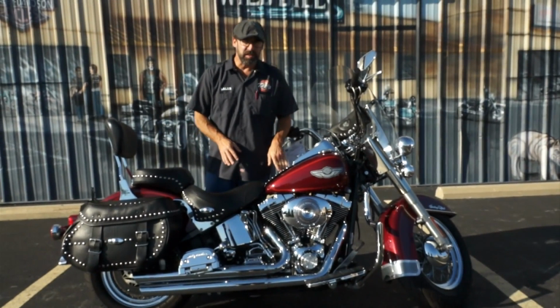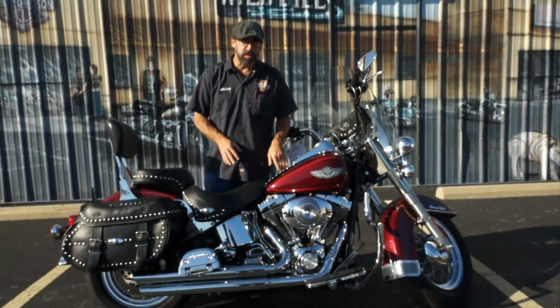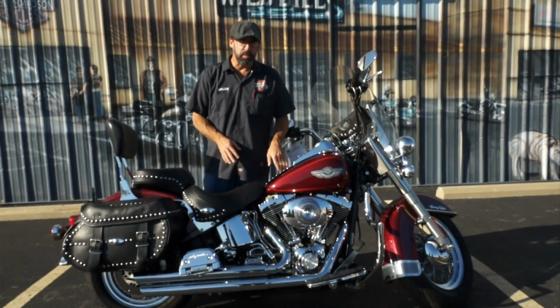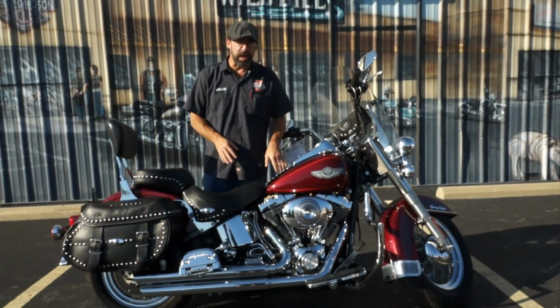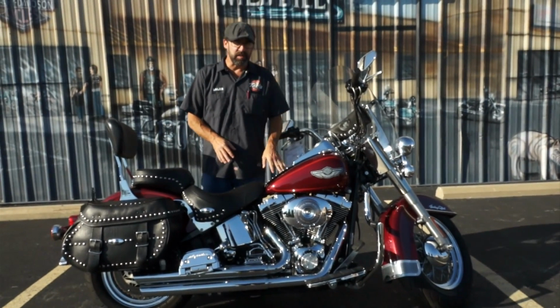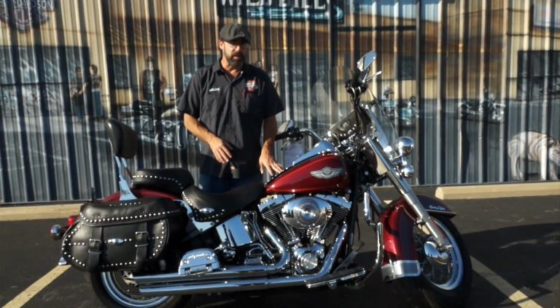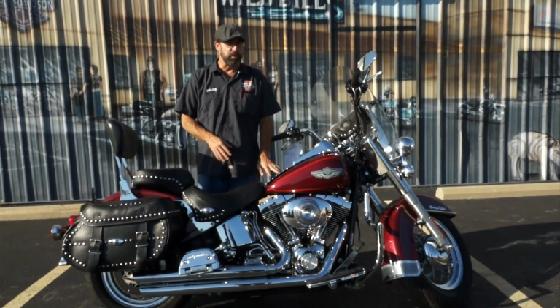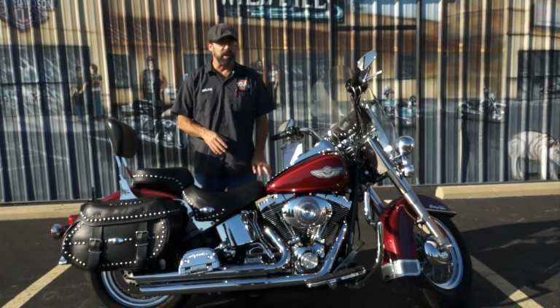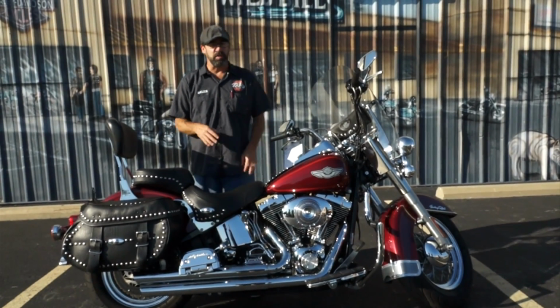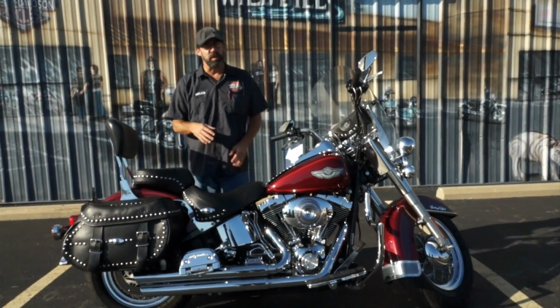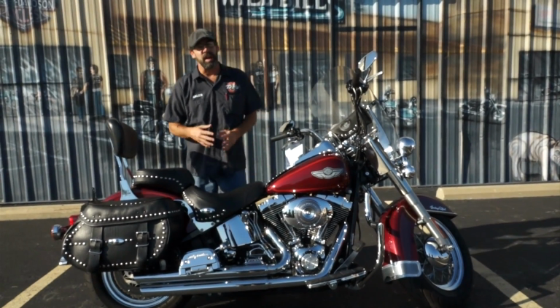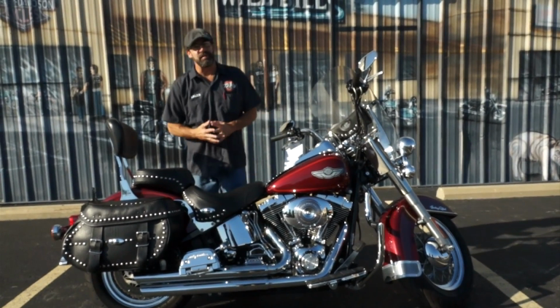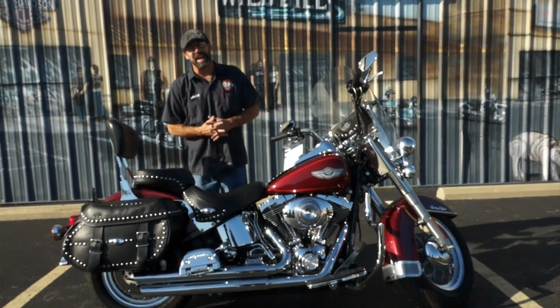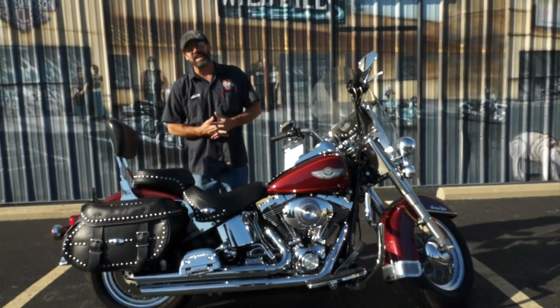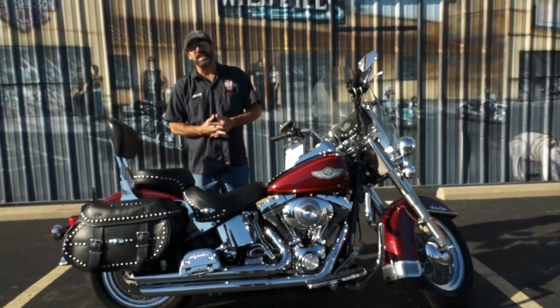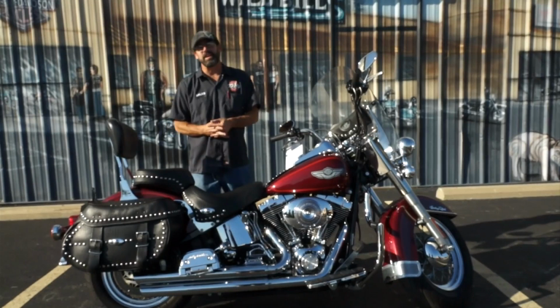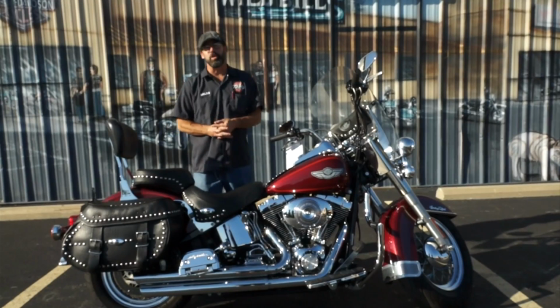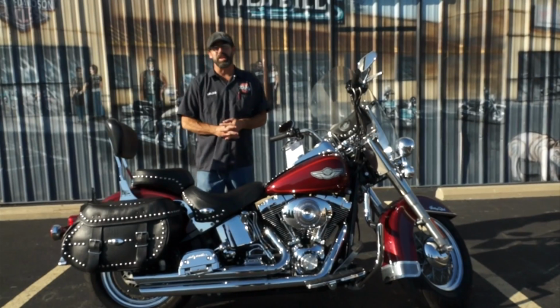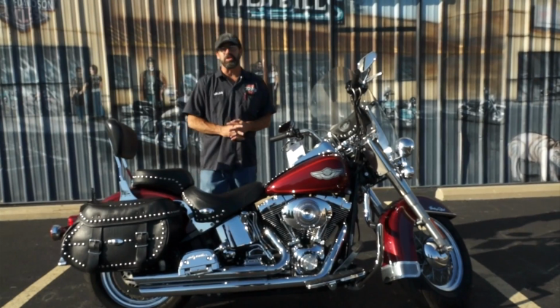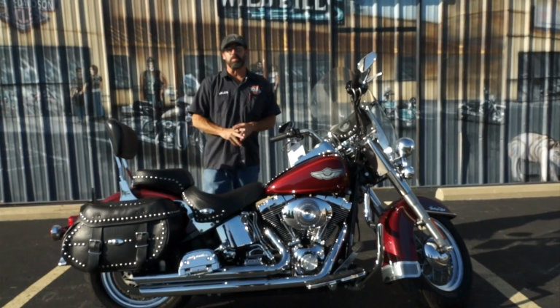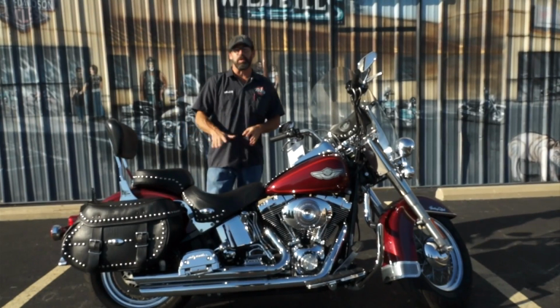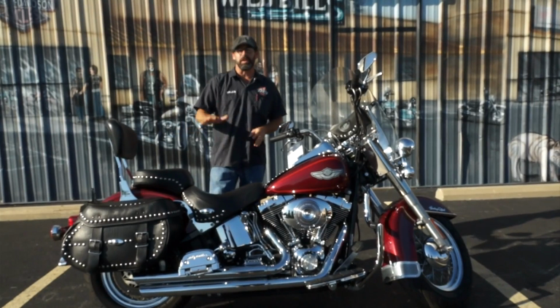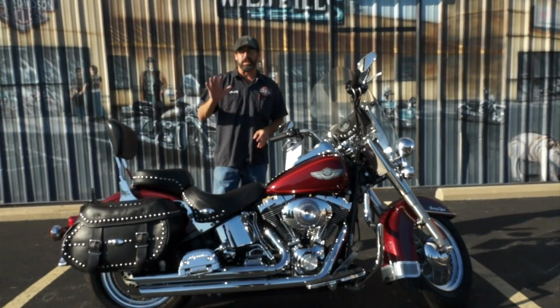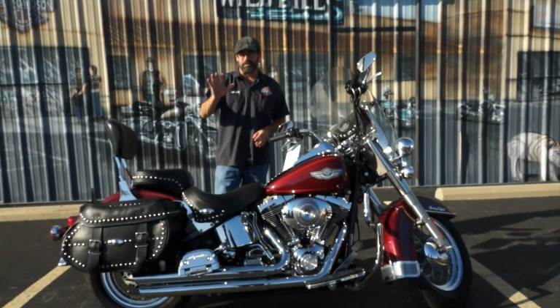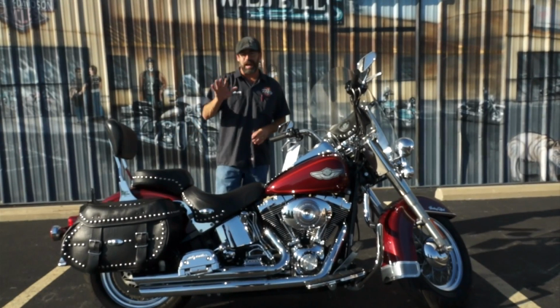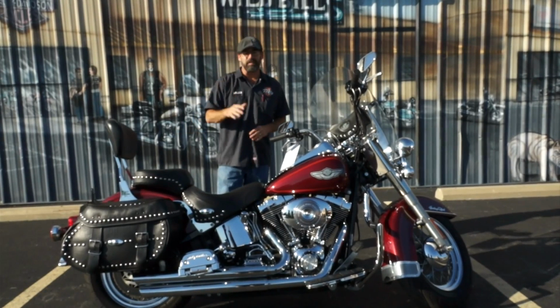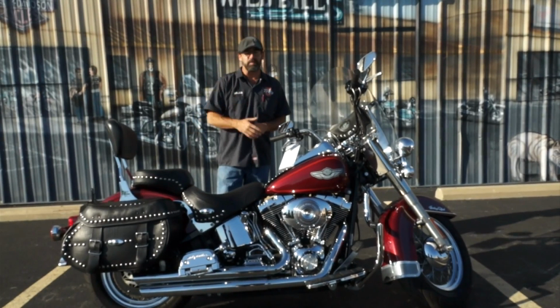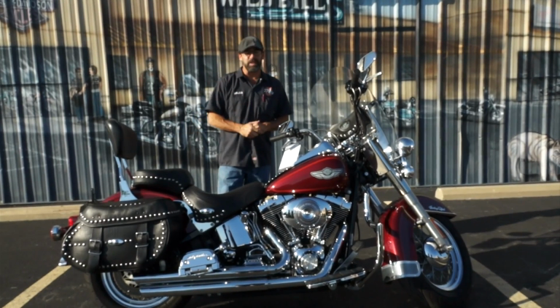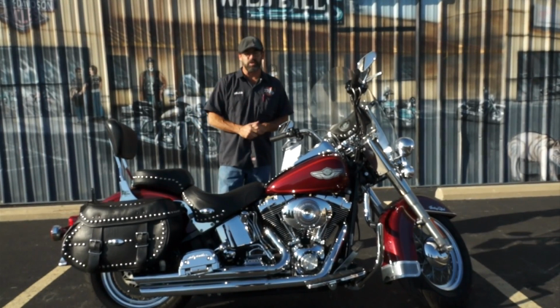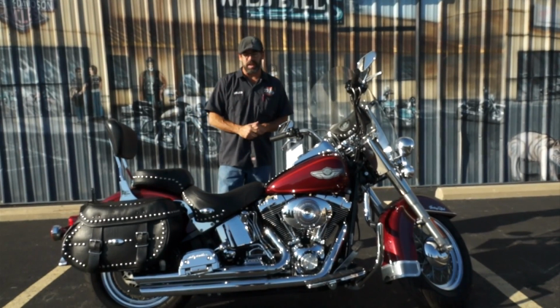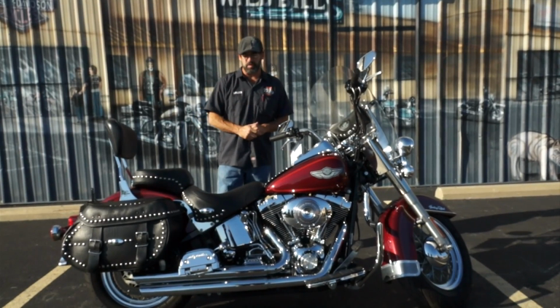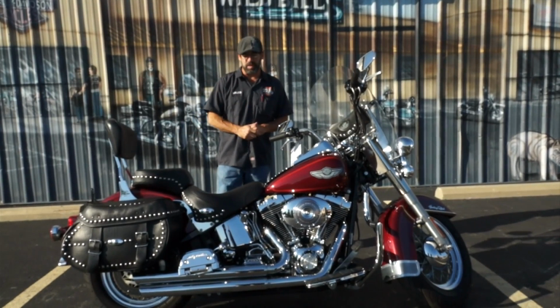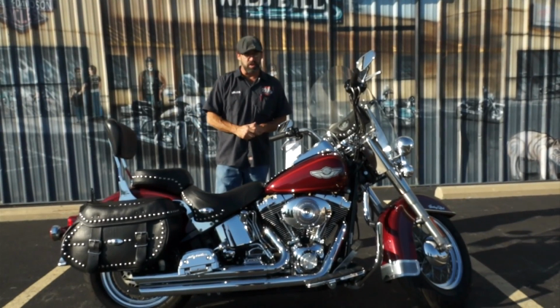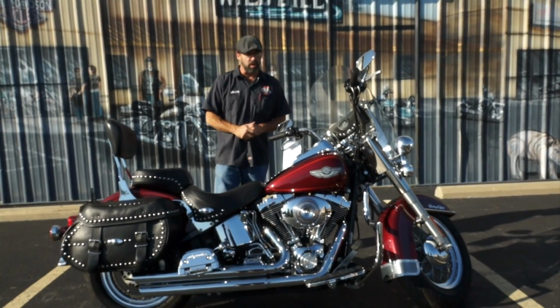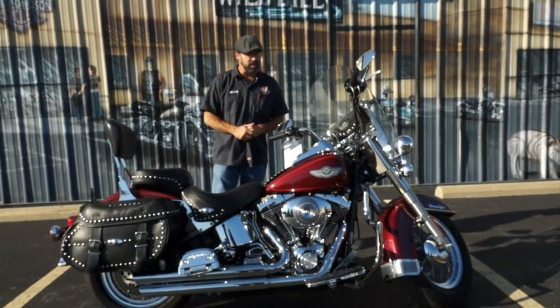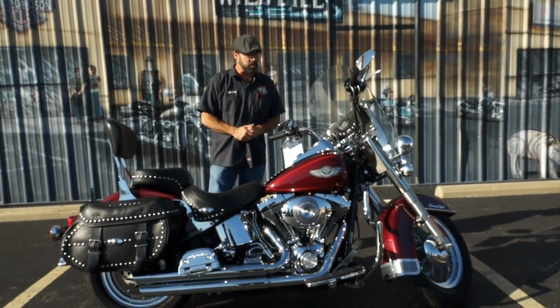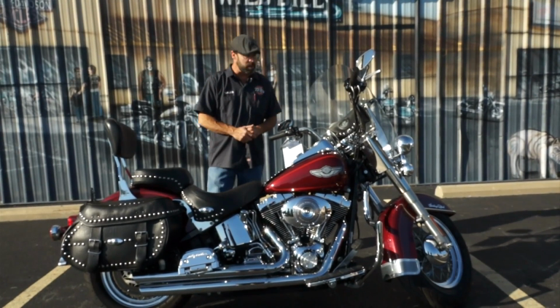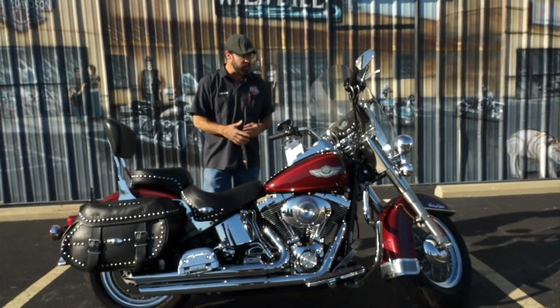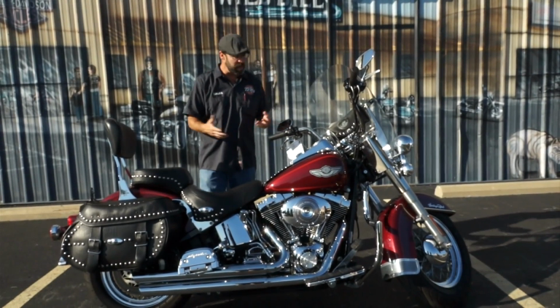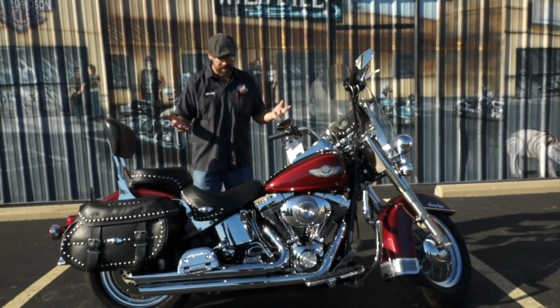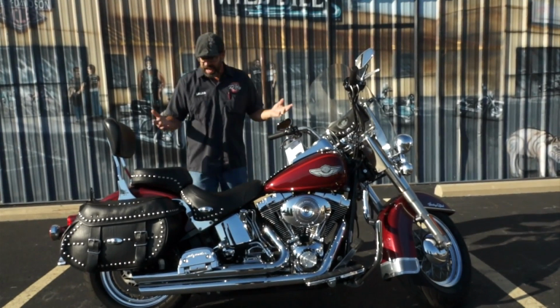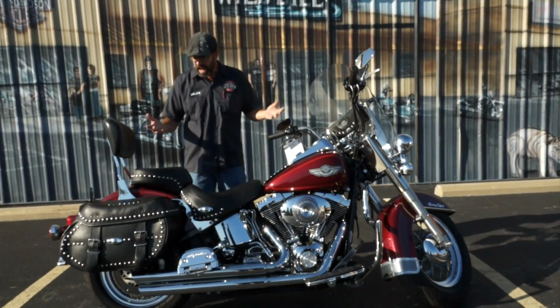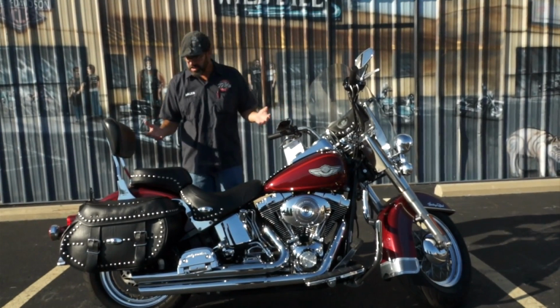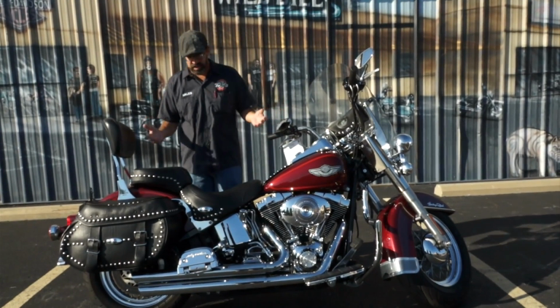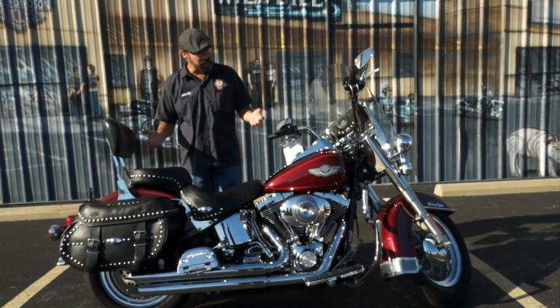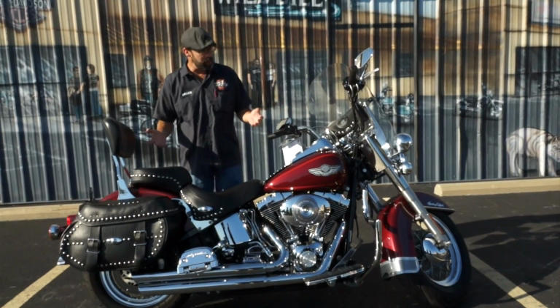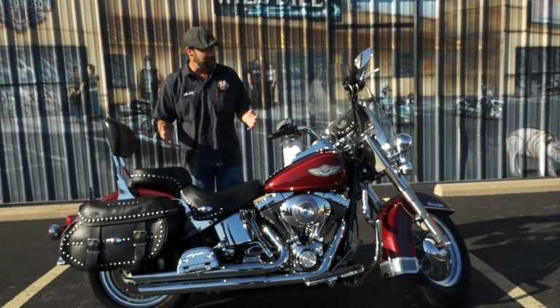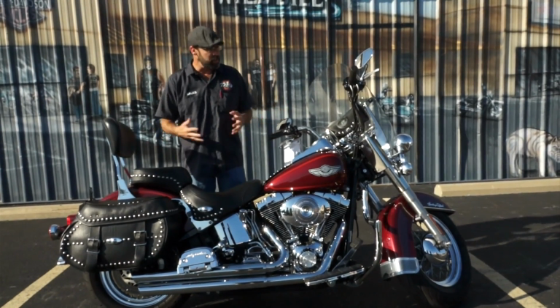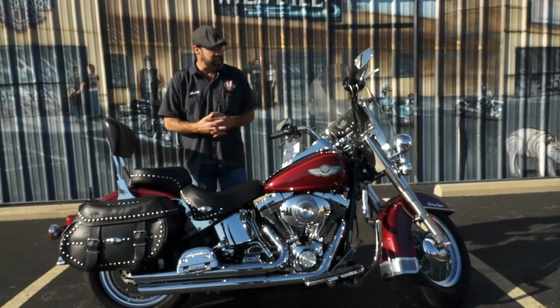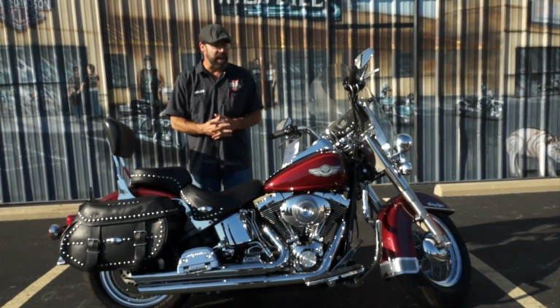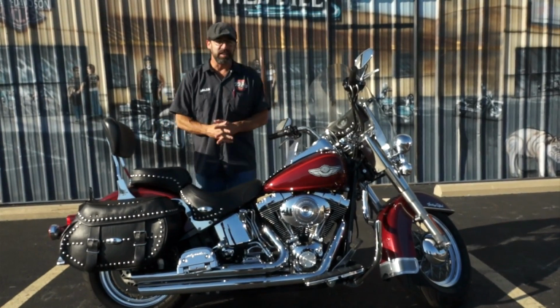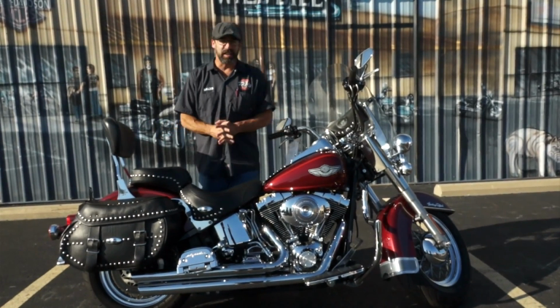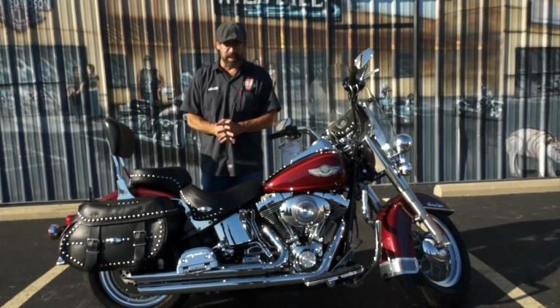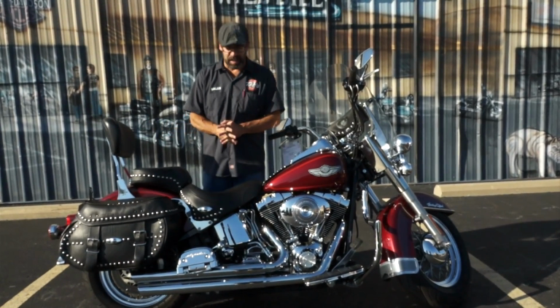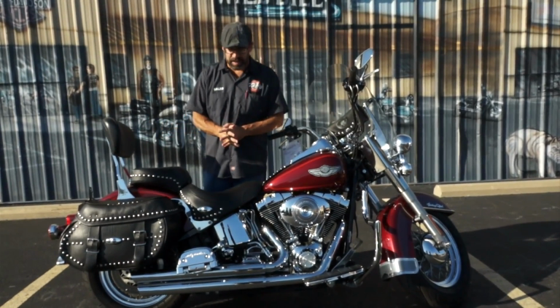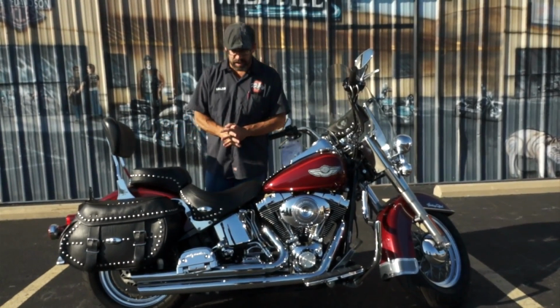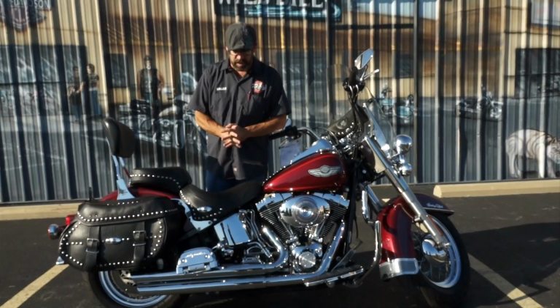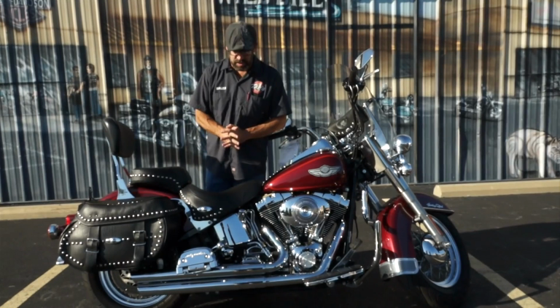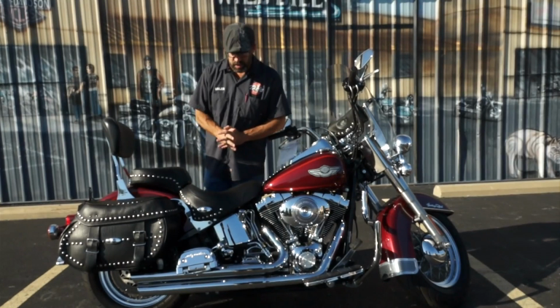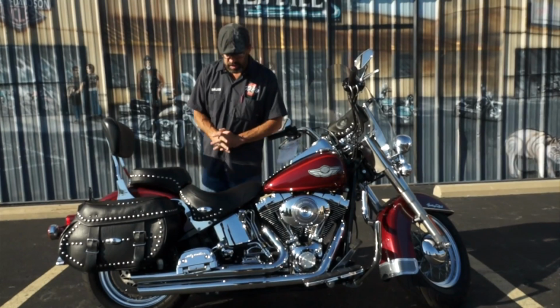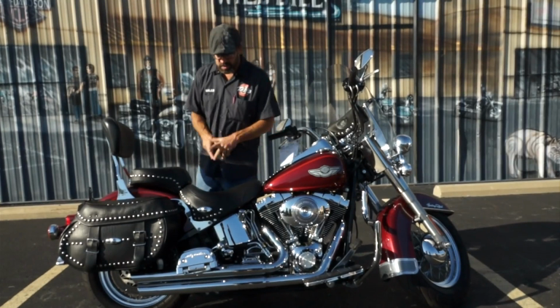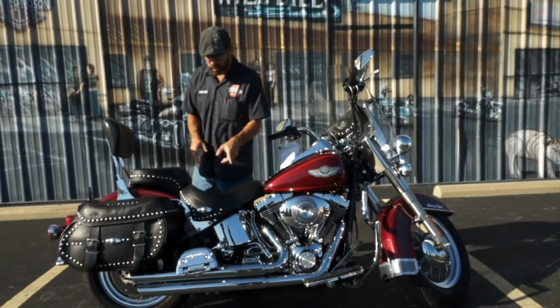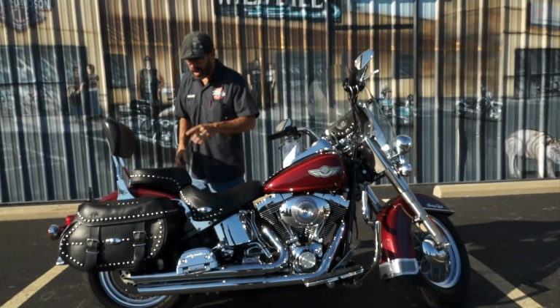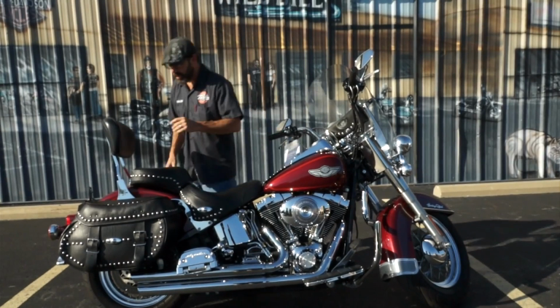This is a 2003, so you're going to have the 88 cubic inch motor. You've got the 5-speed transmission on this one, and as you can tell by looking at it, you've got a lot of goodies on it as well.